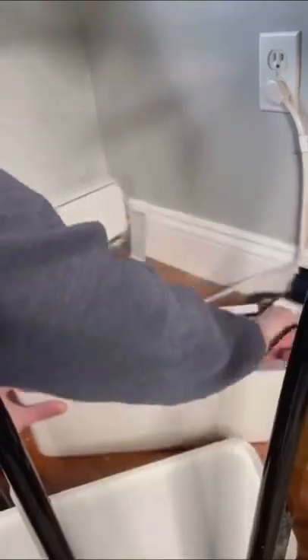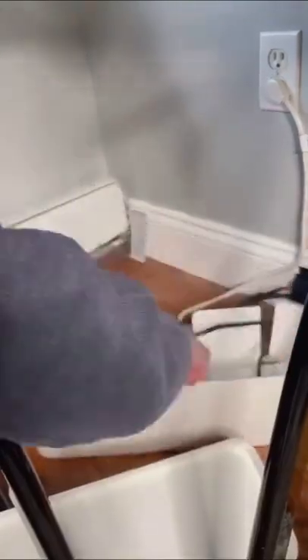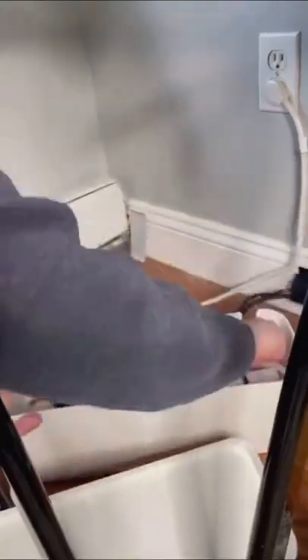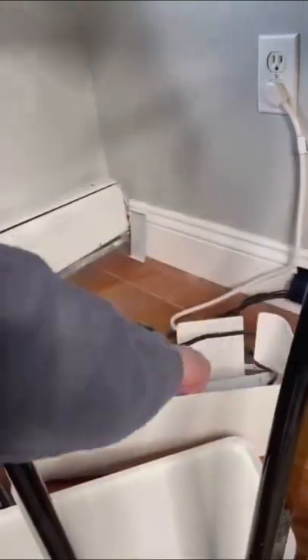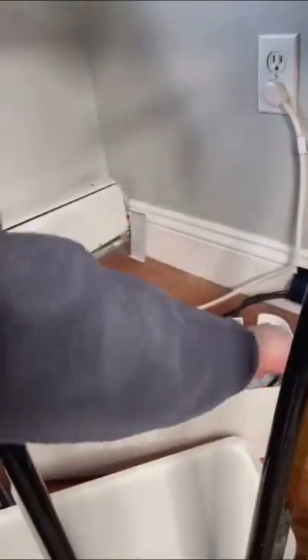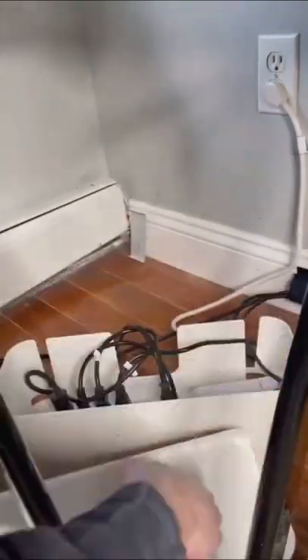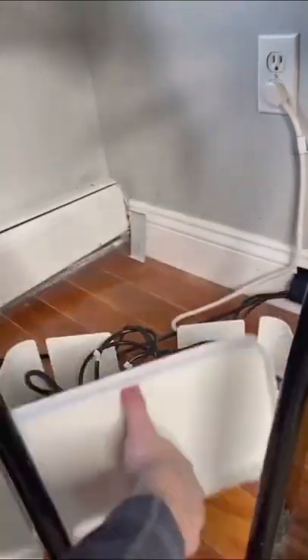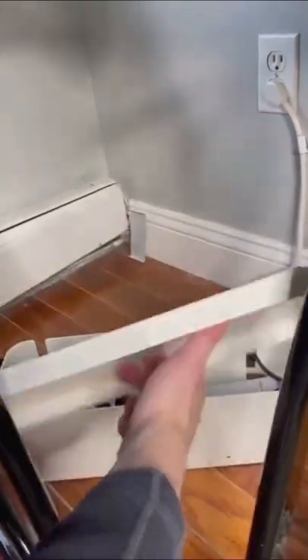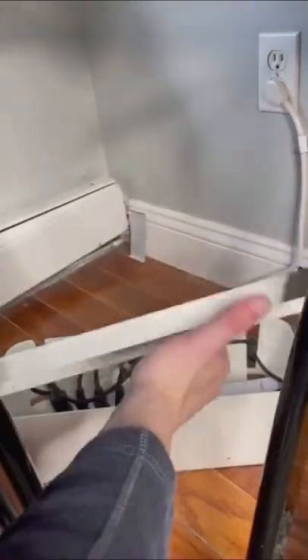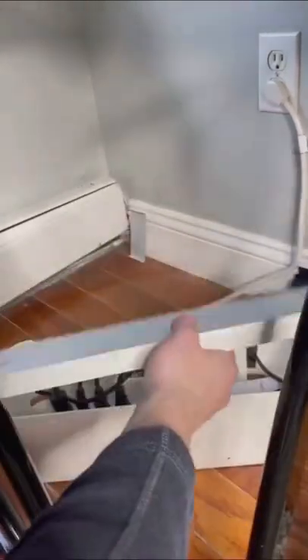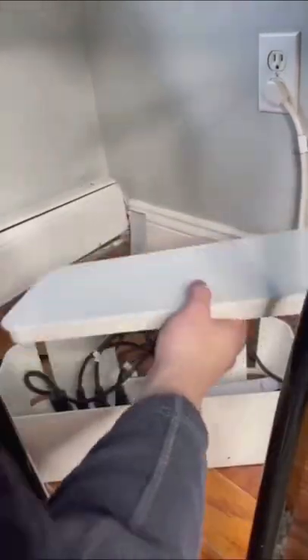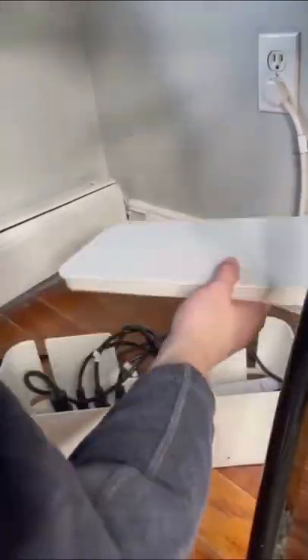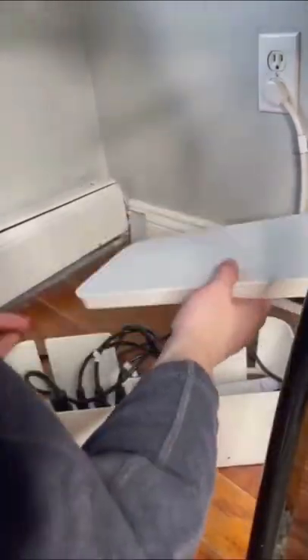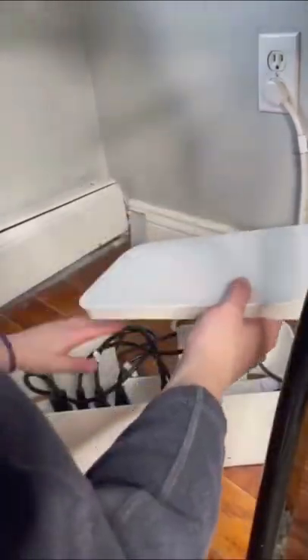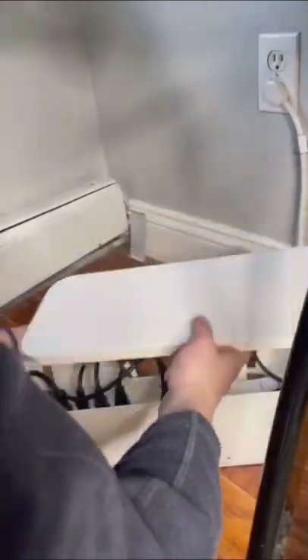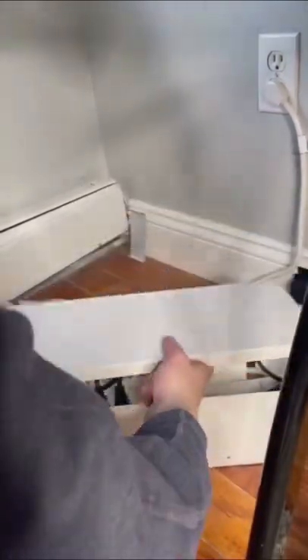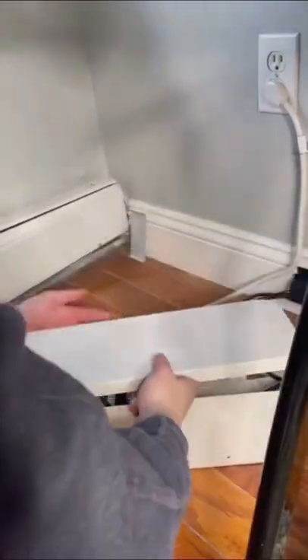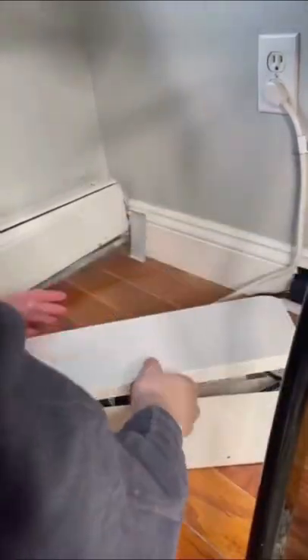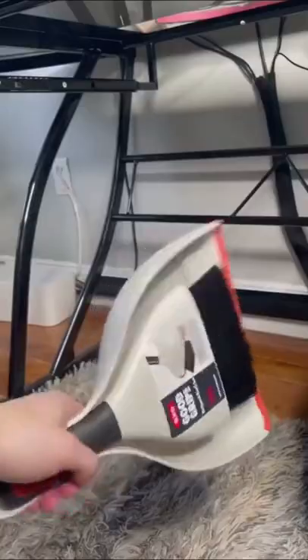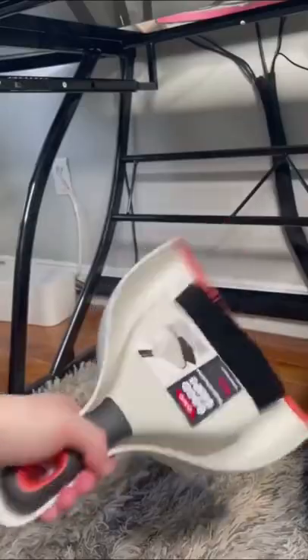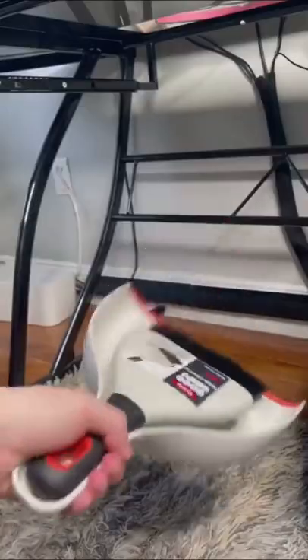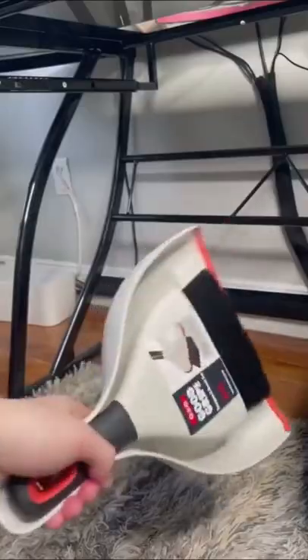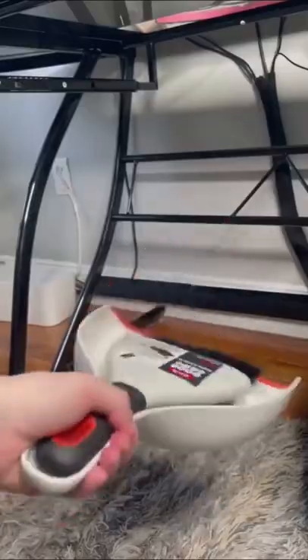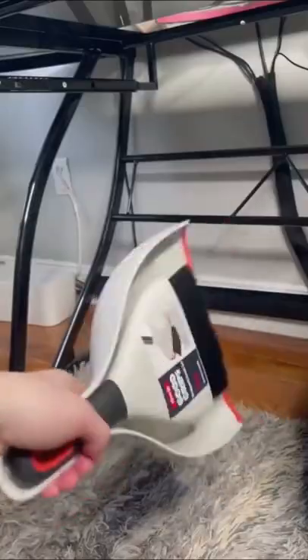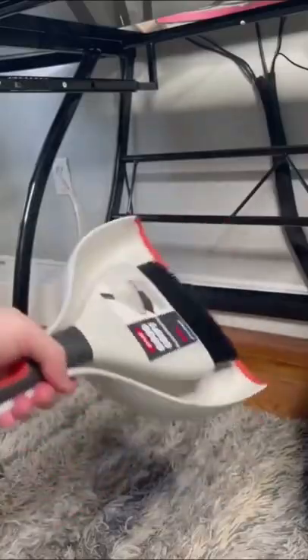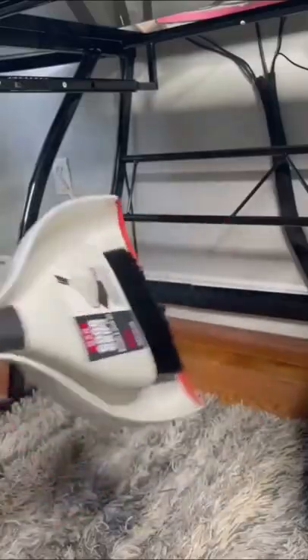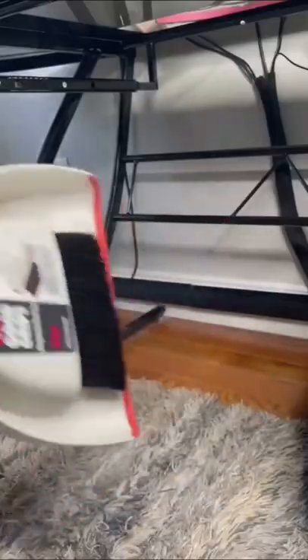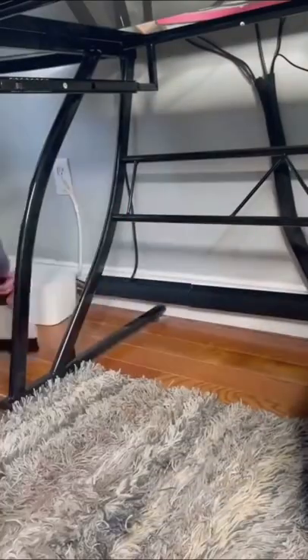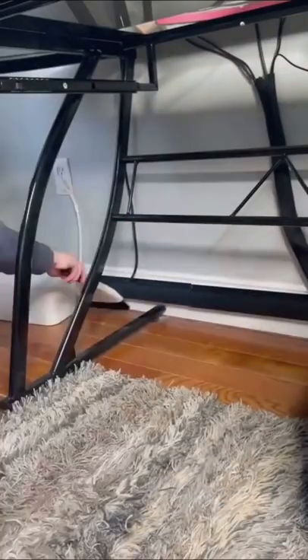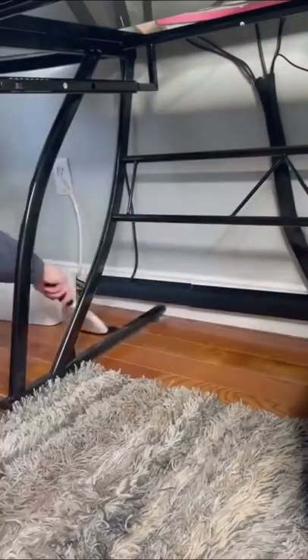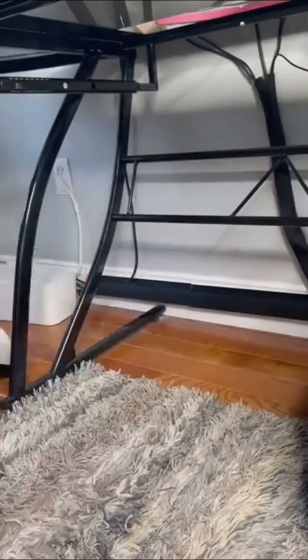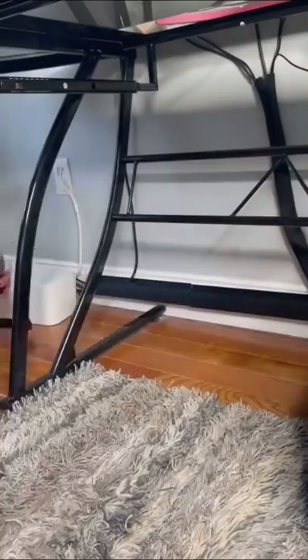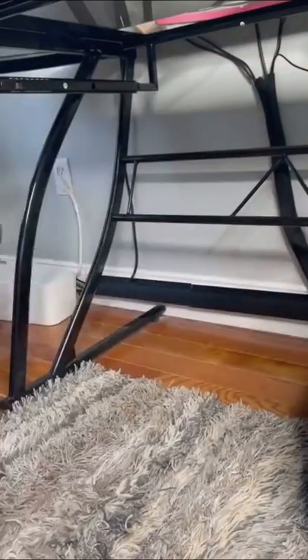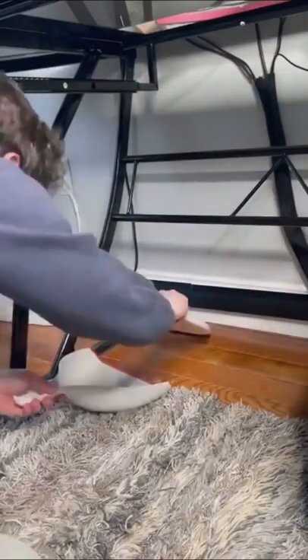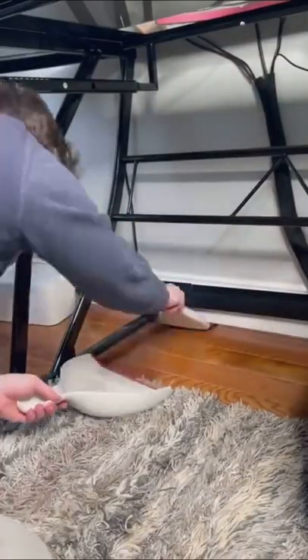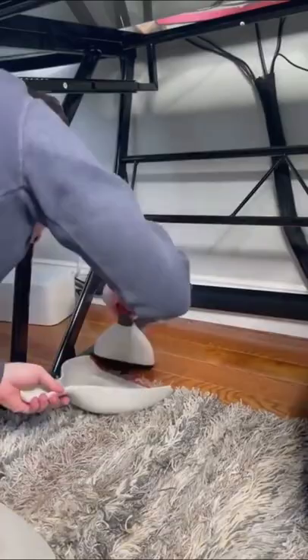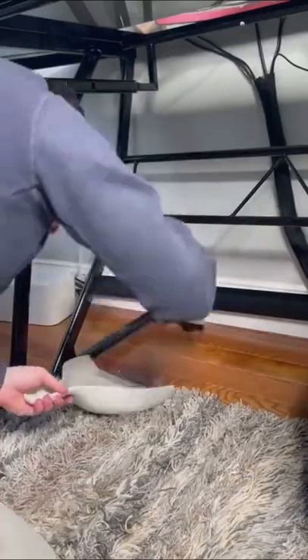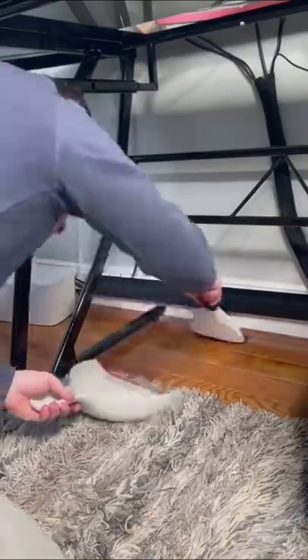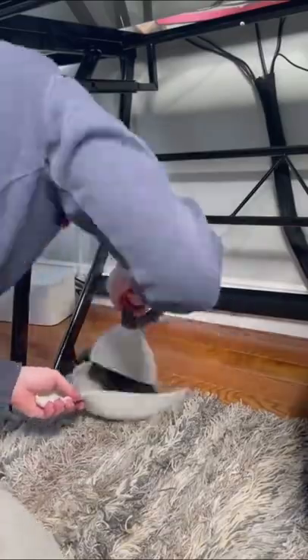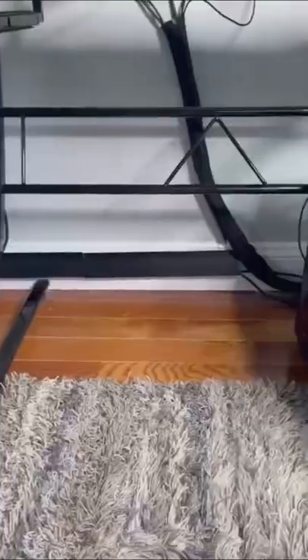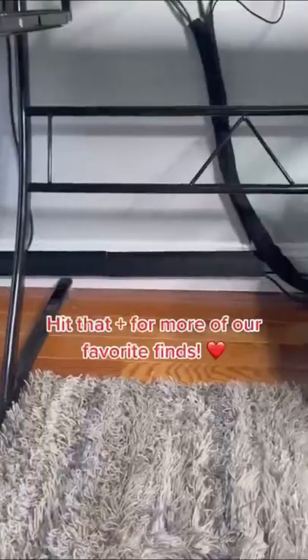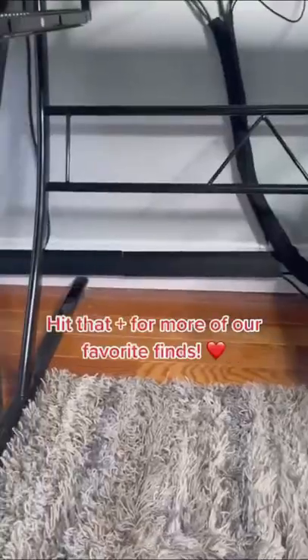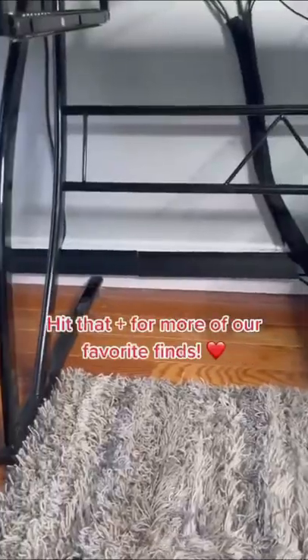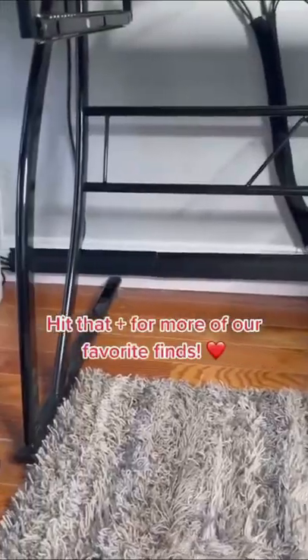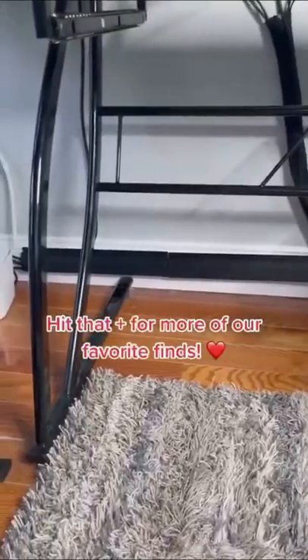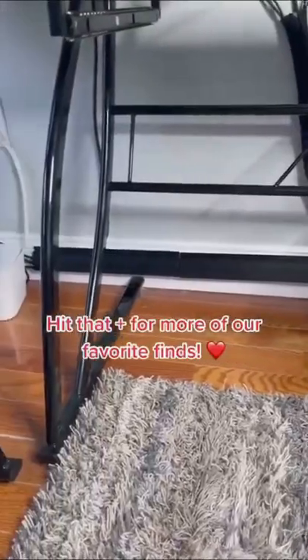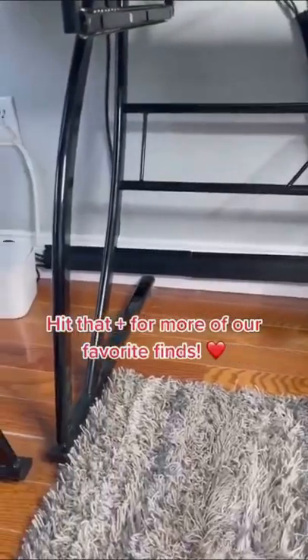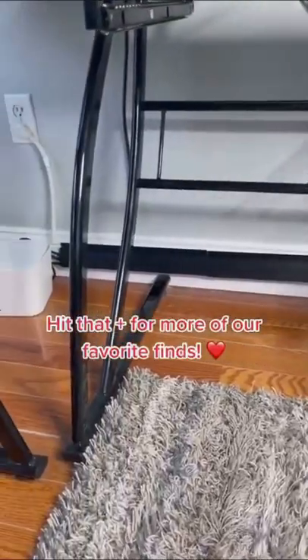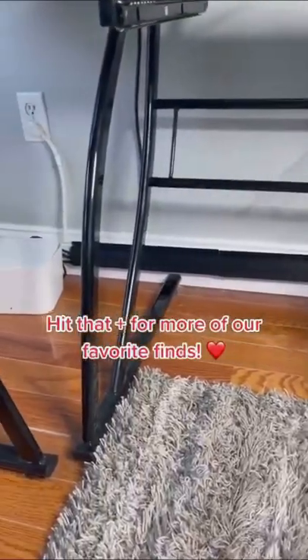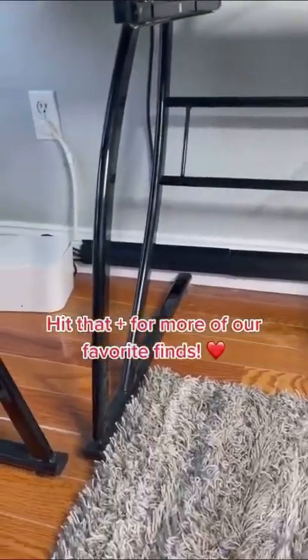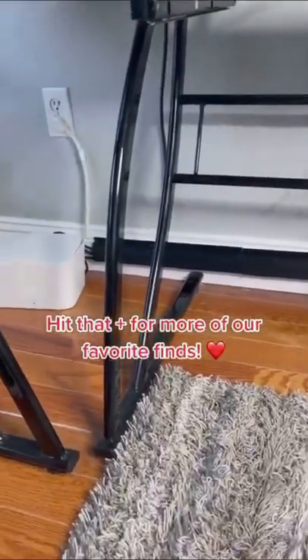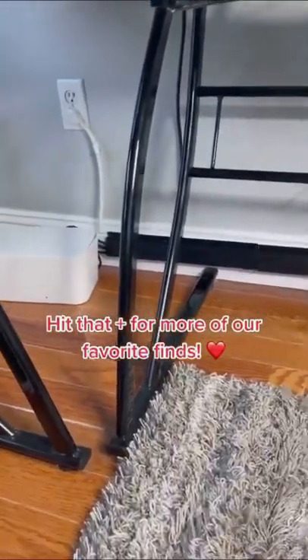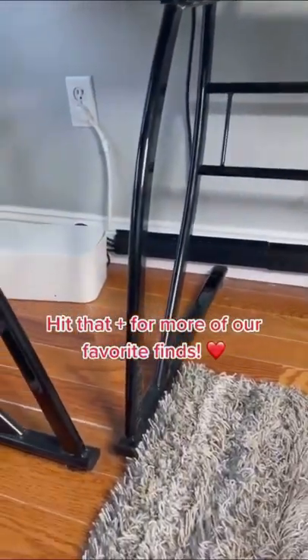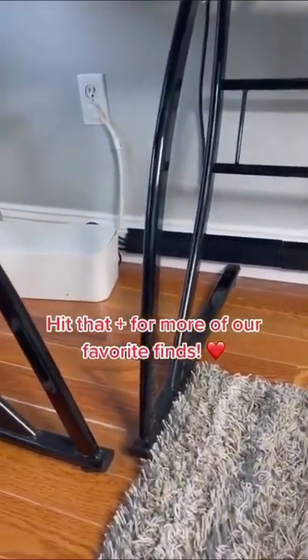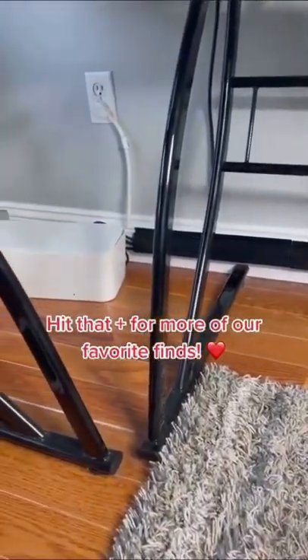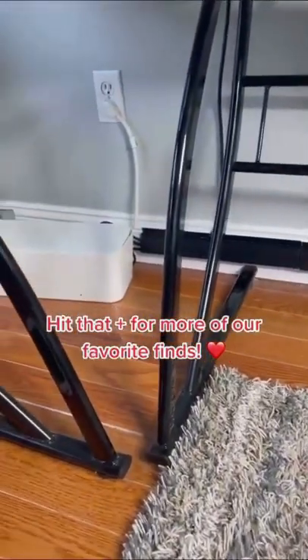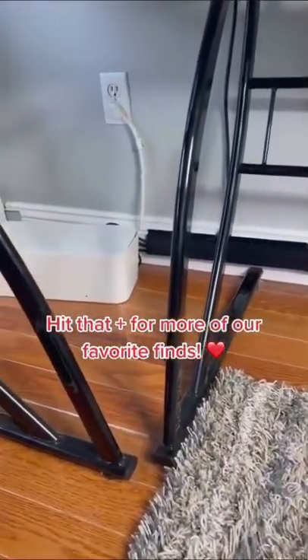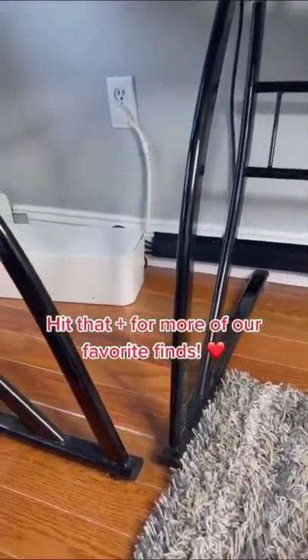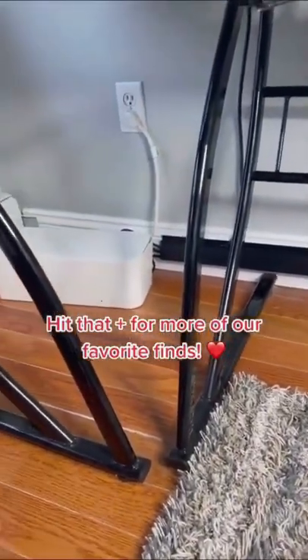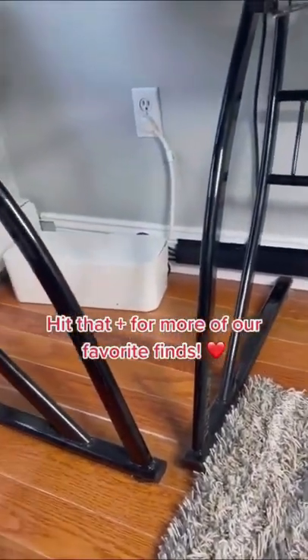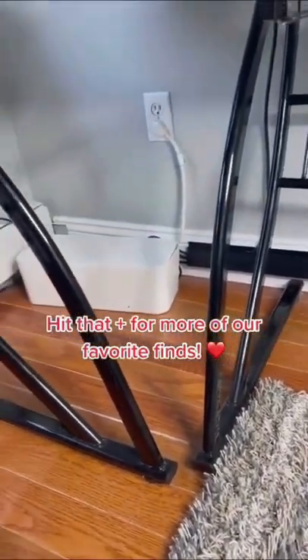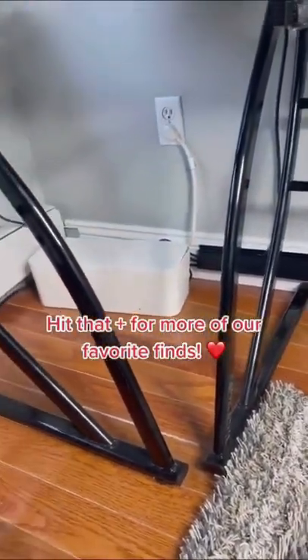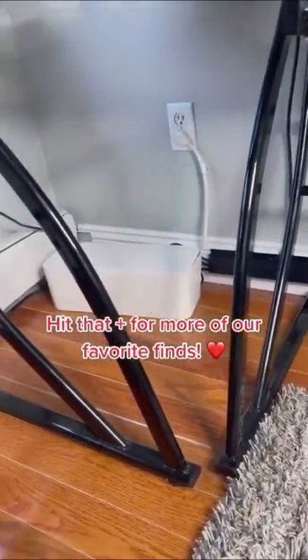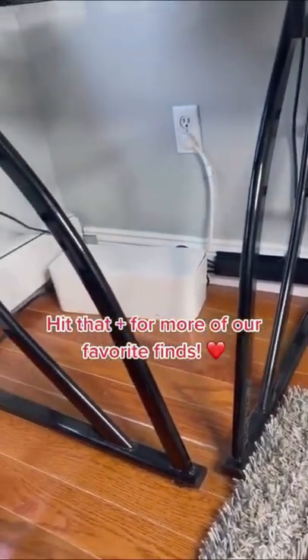Once it was all hidden away nicely, I was also able to sweep up the final dust that was under all the cords. Look how much cleaner this setup is now — it's amazing.